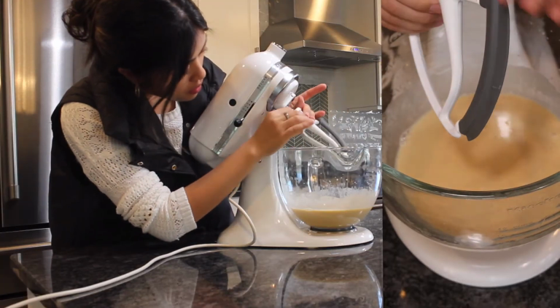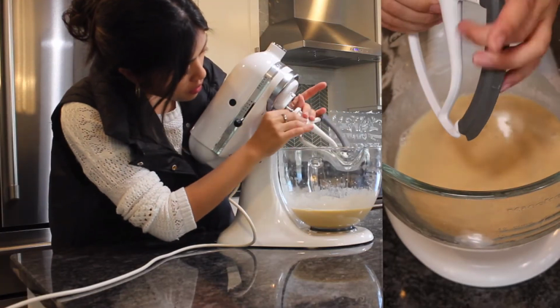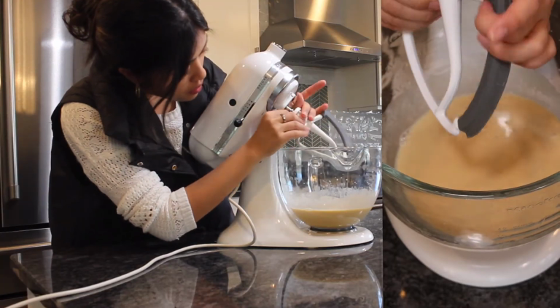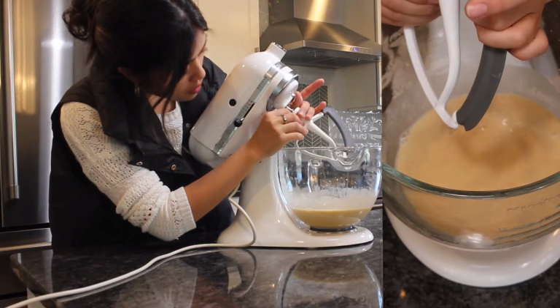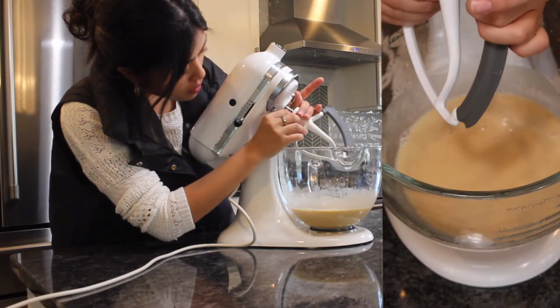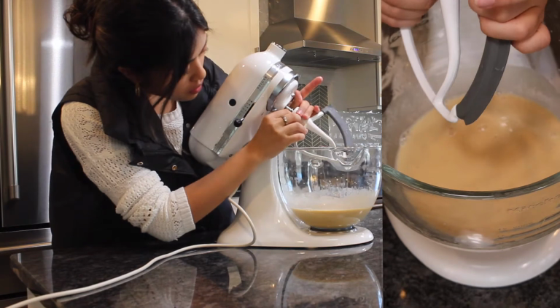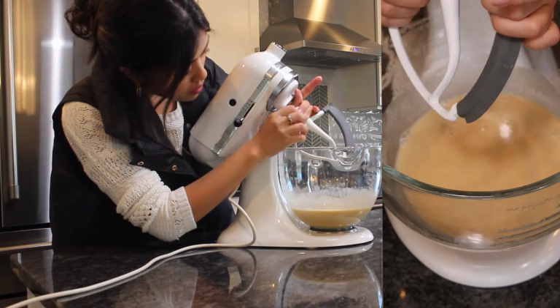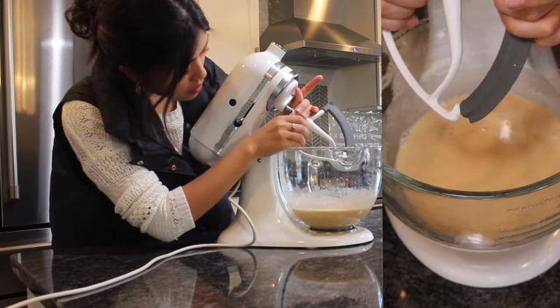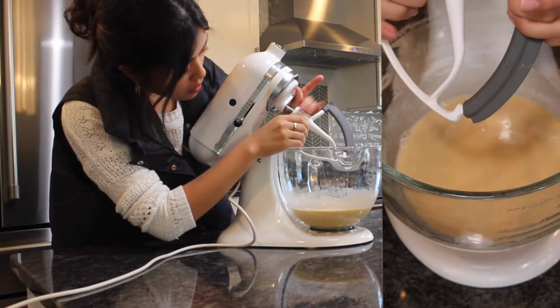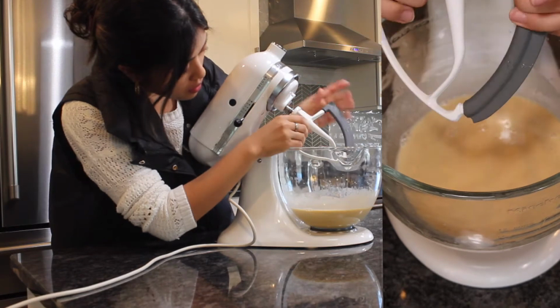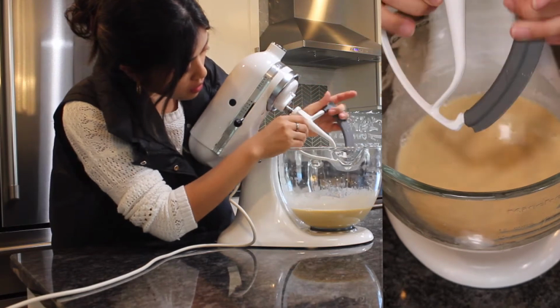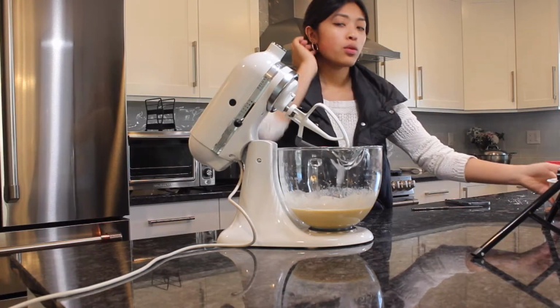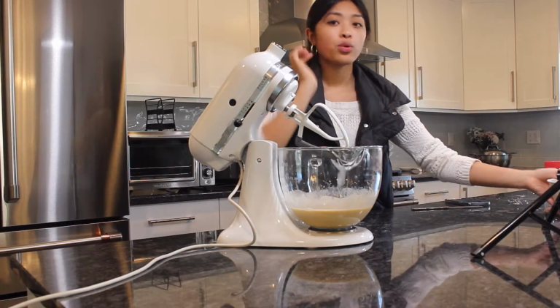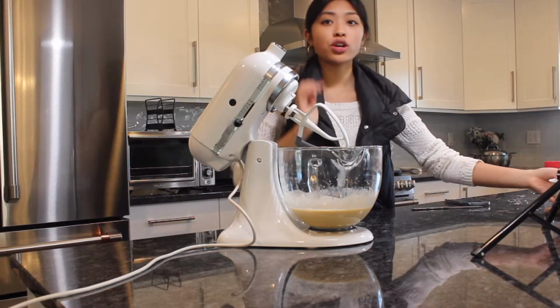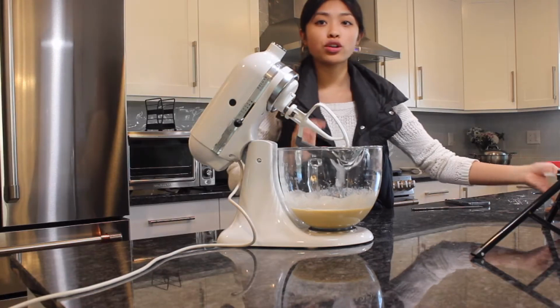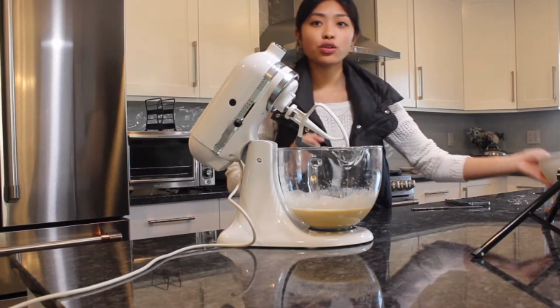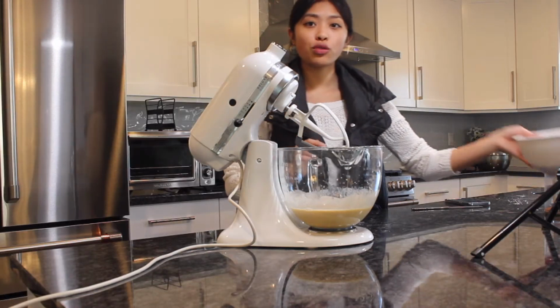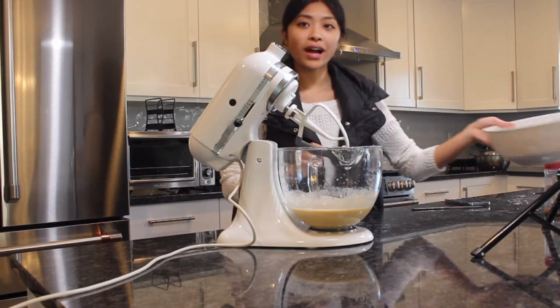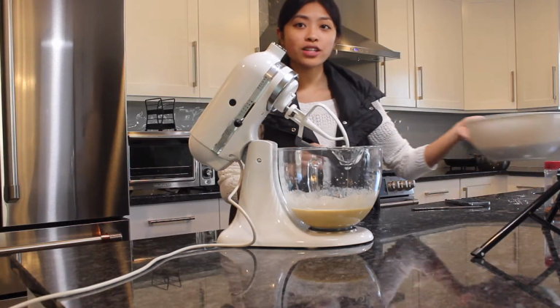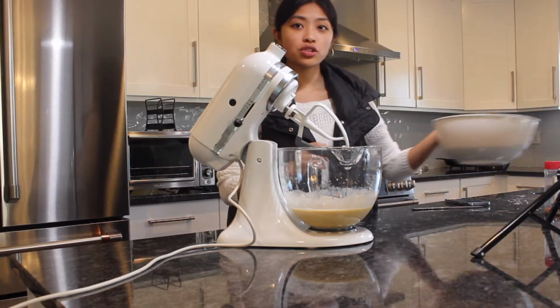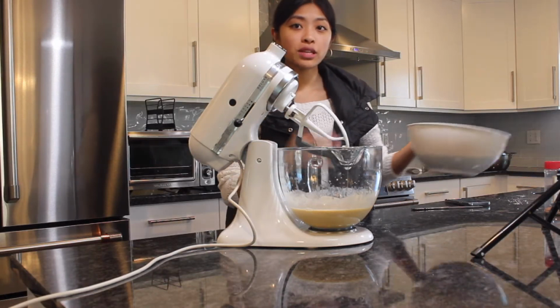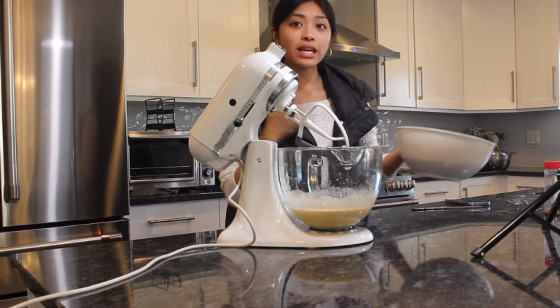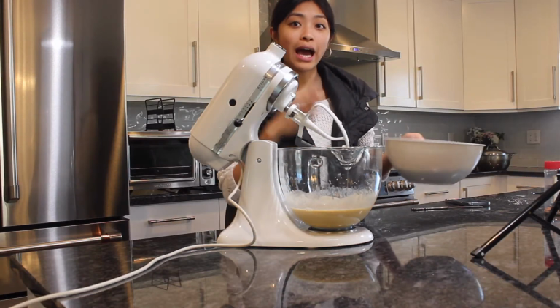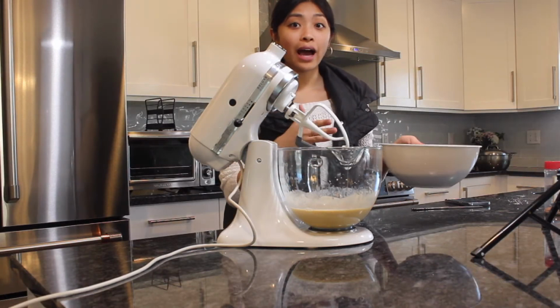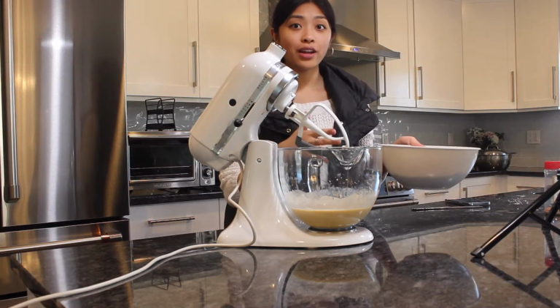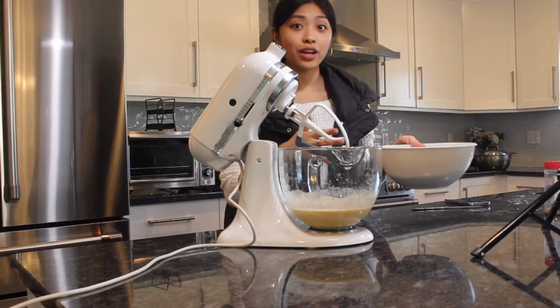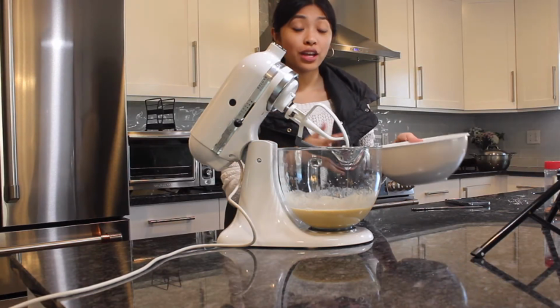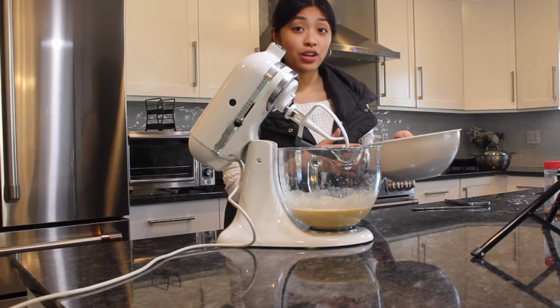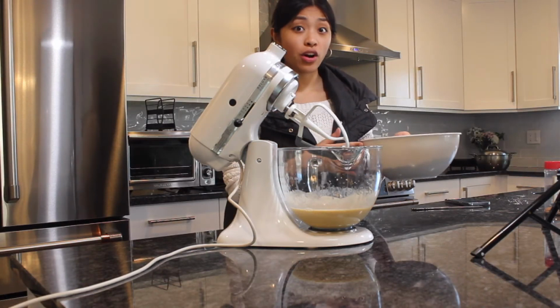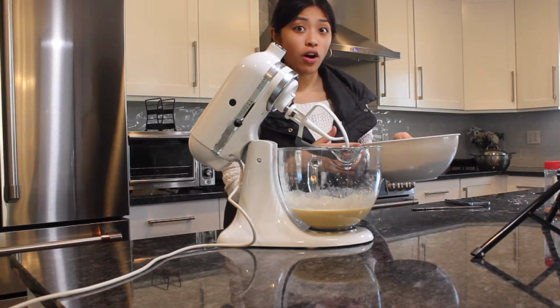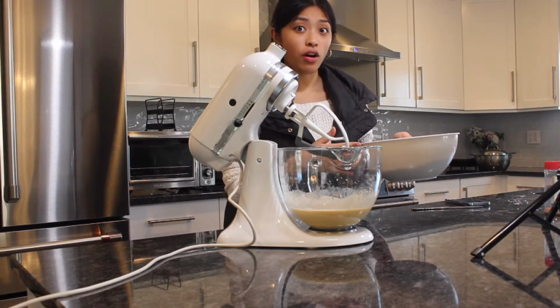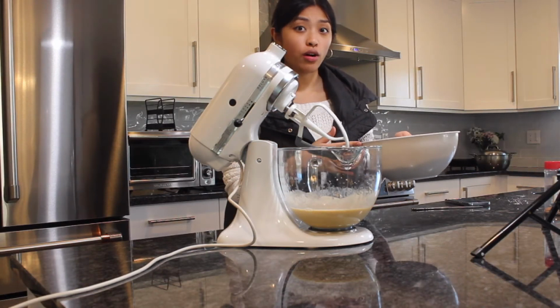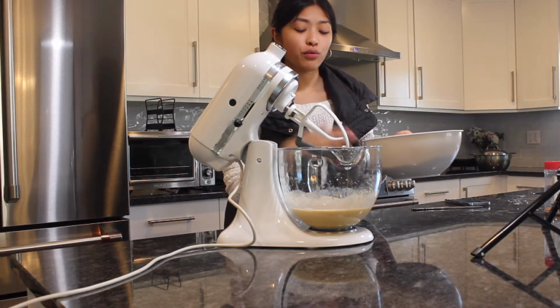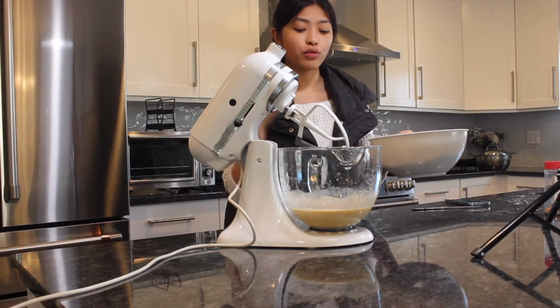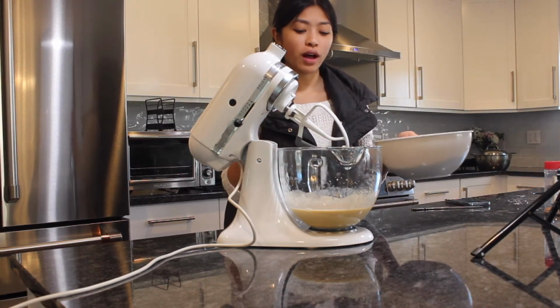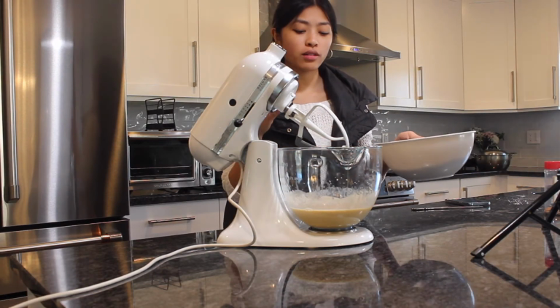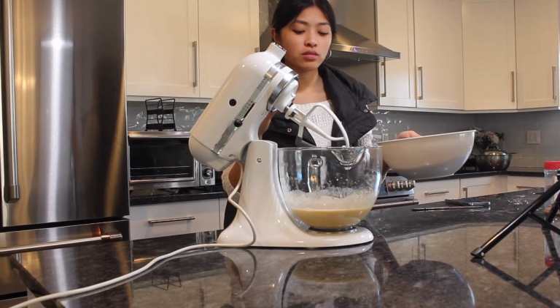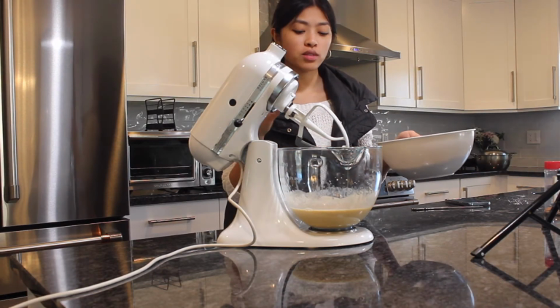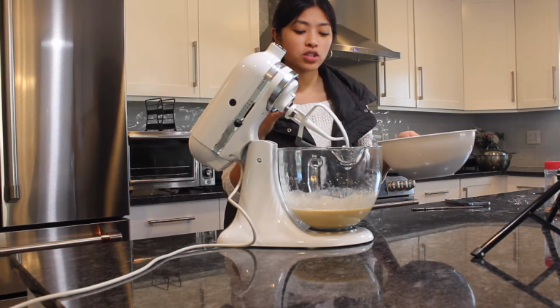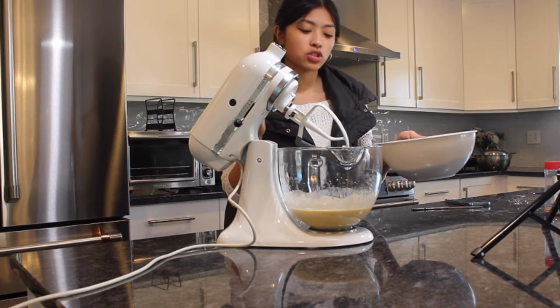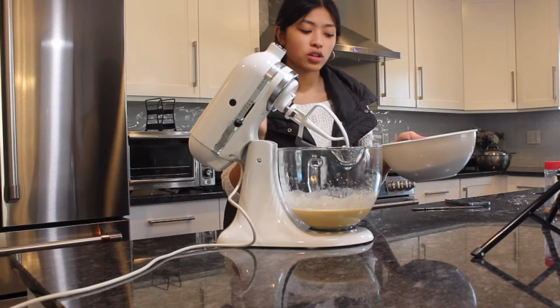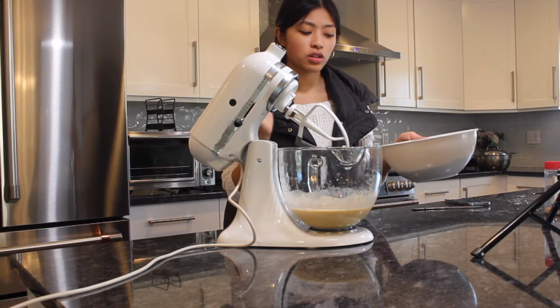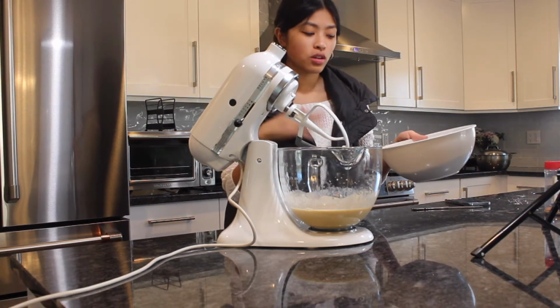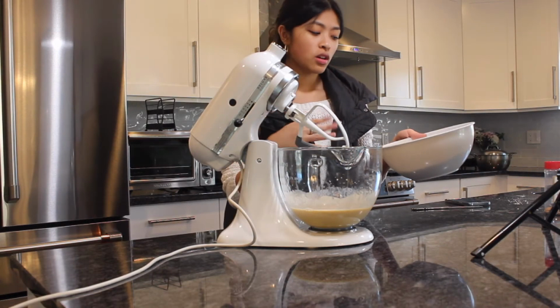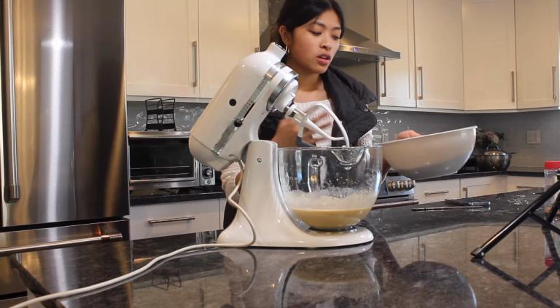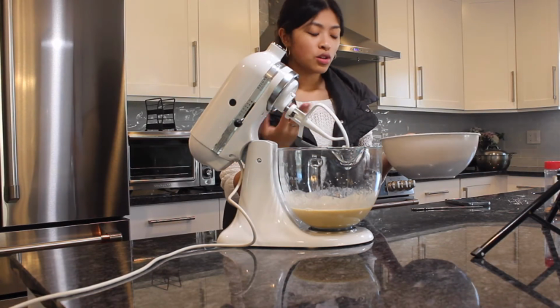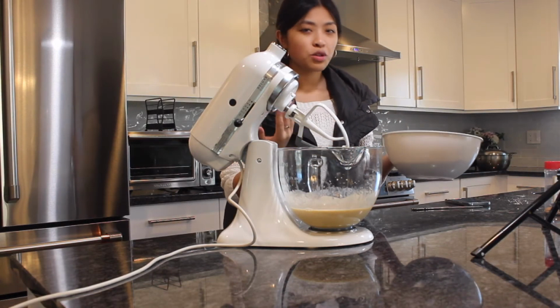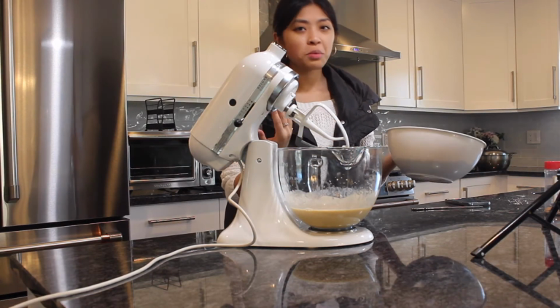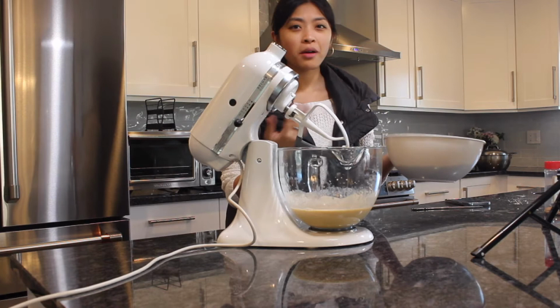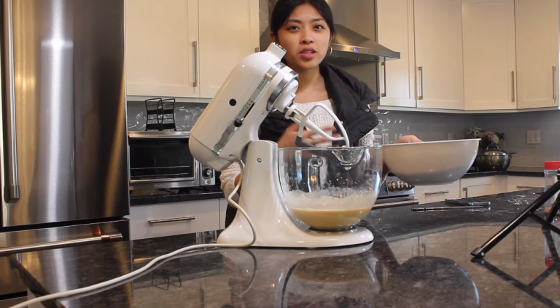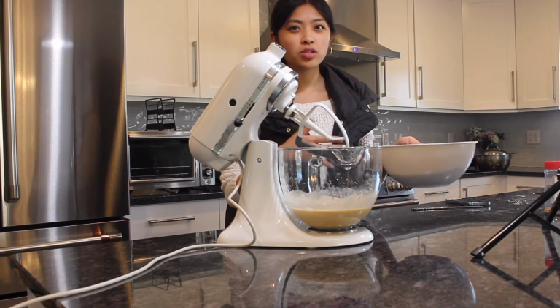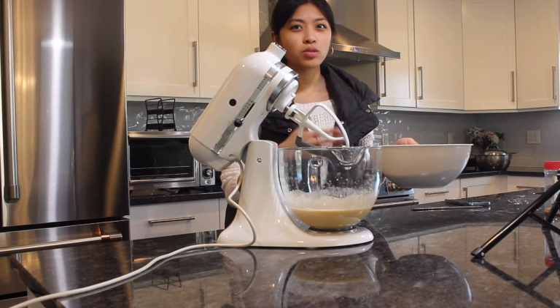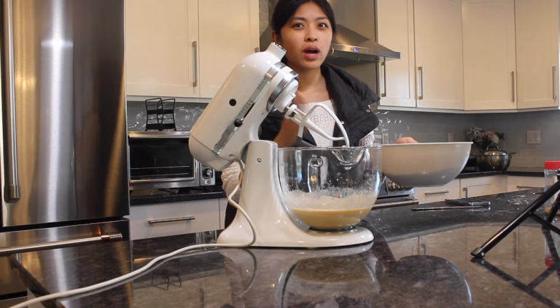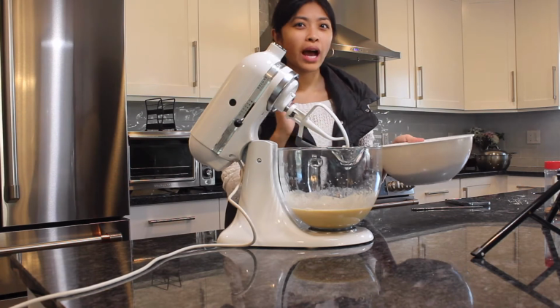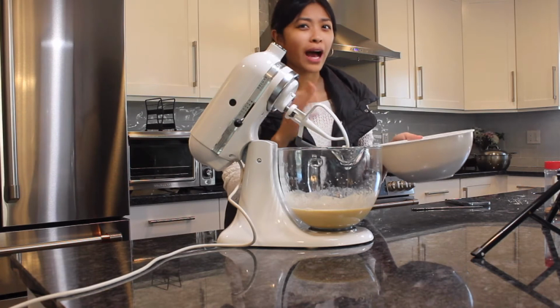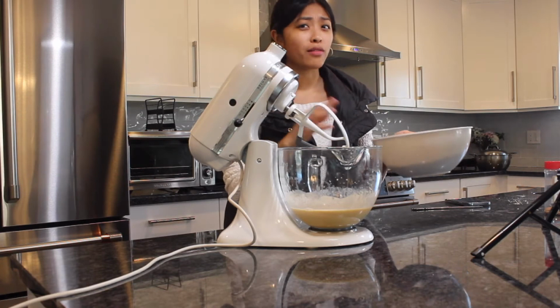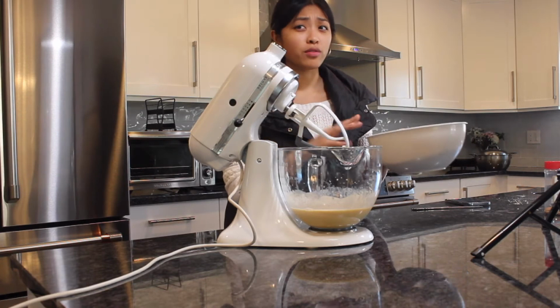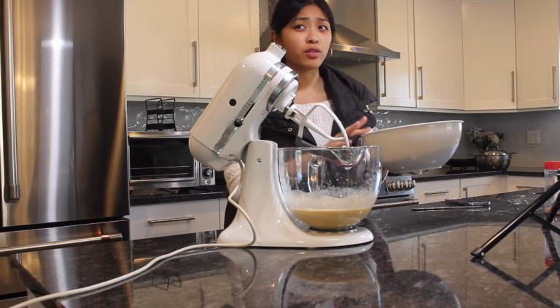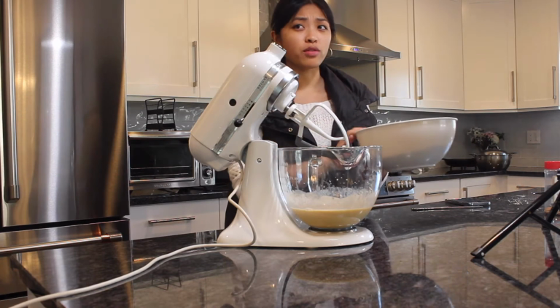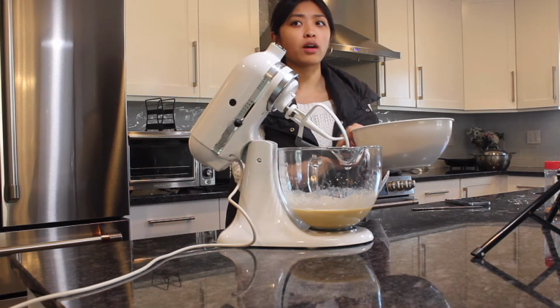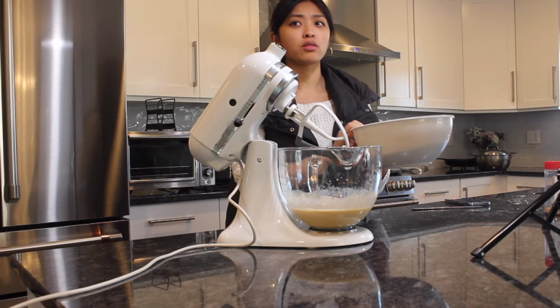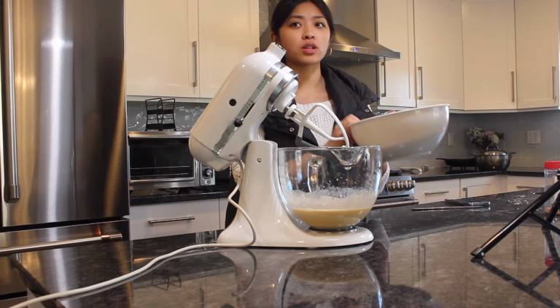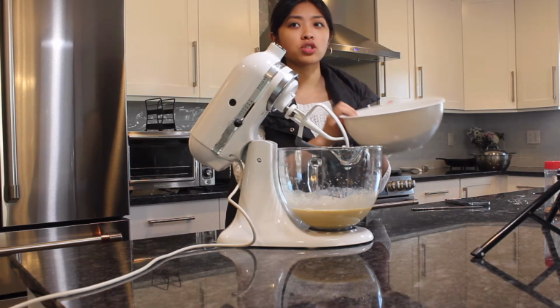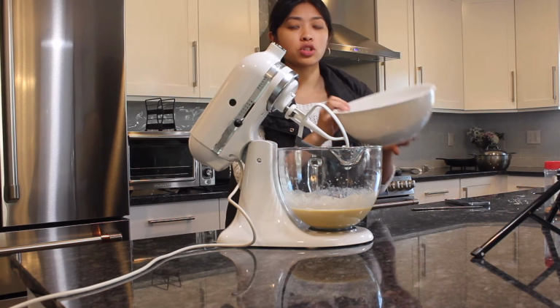Then we're gonna gradually add in our flour mixture — we'll probably do half of the flour mixture at a time.